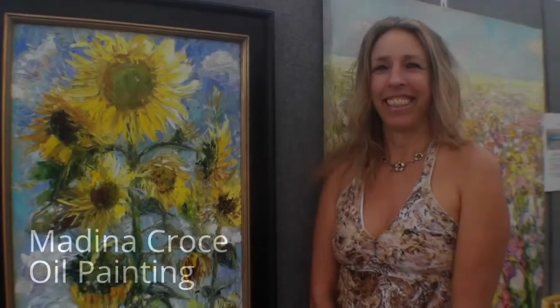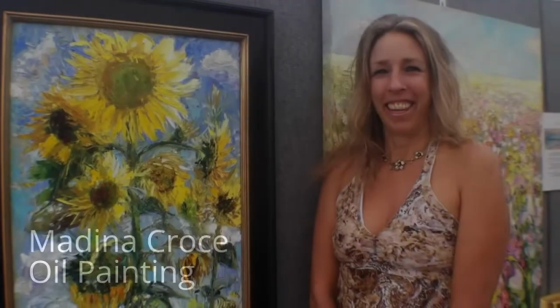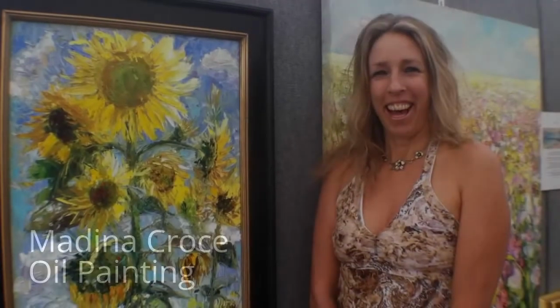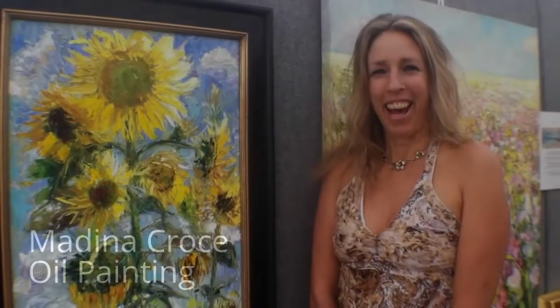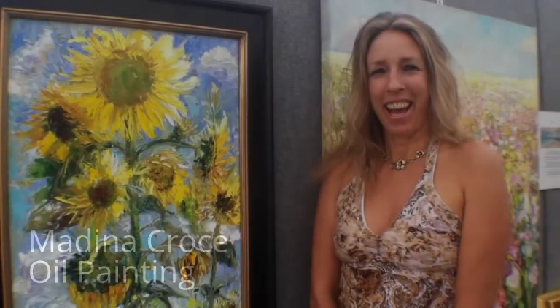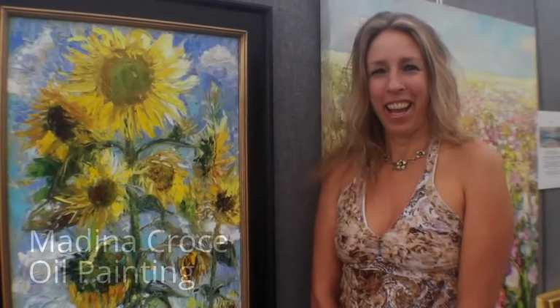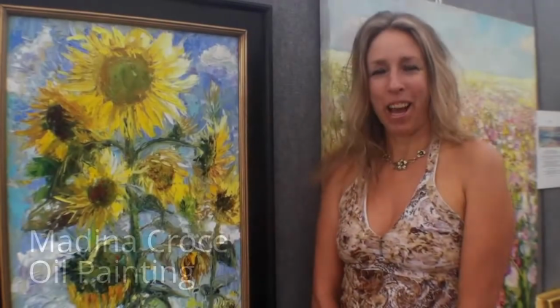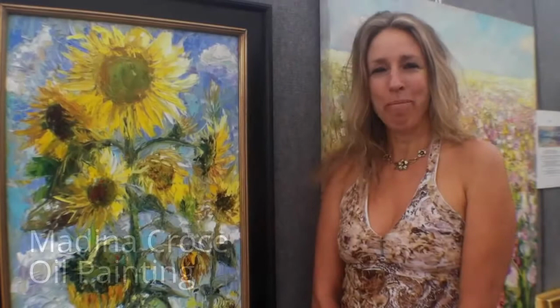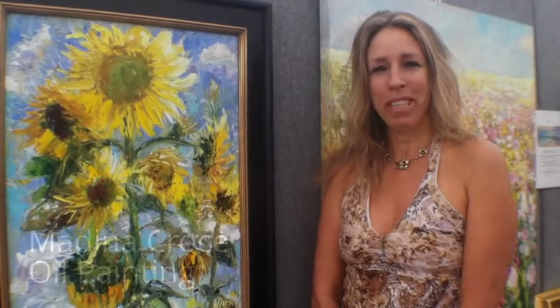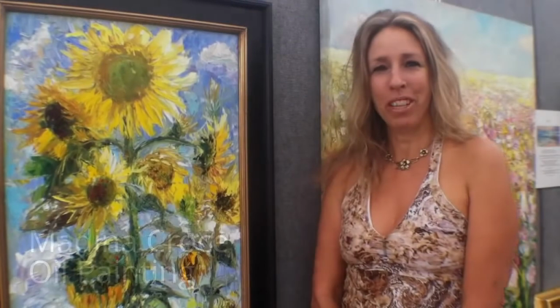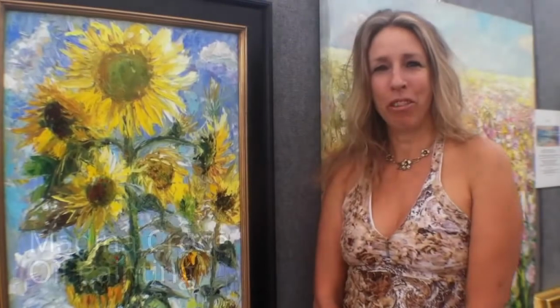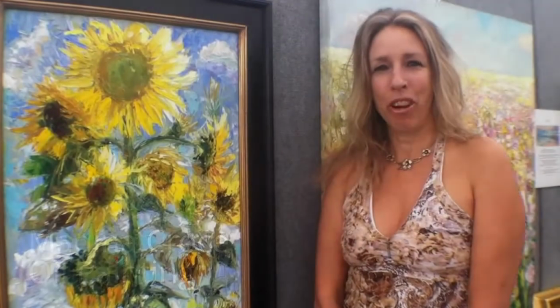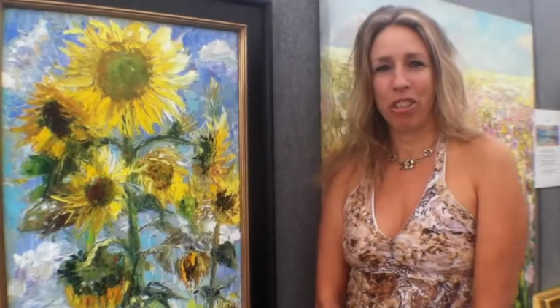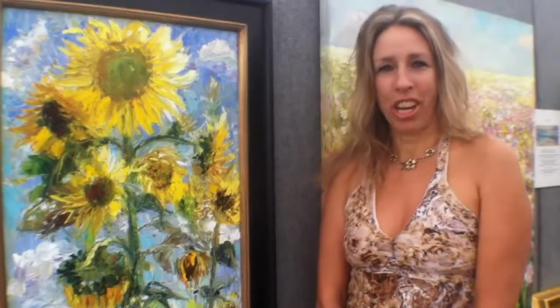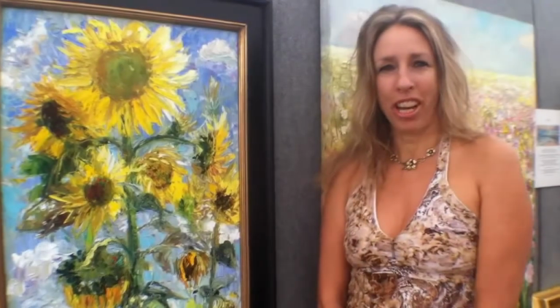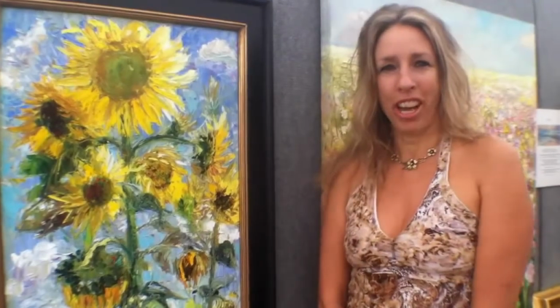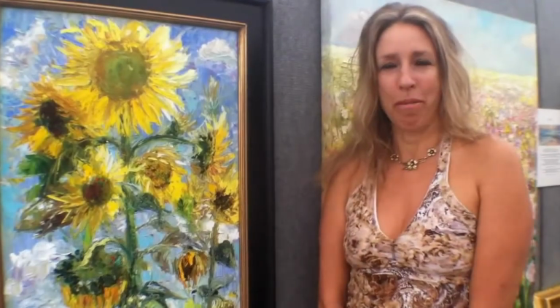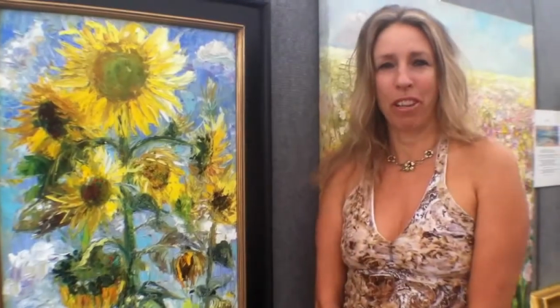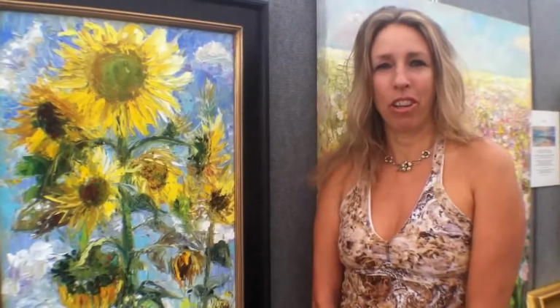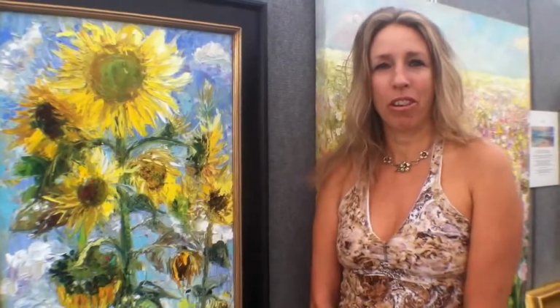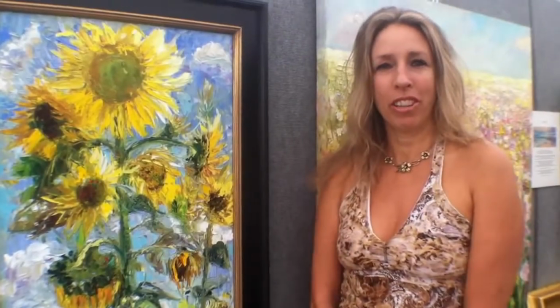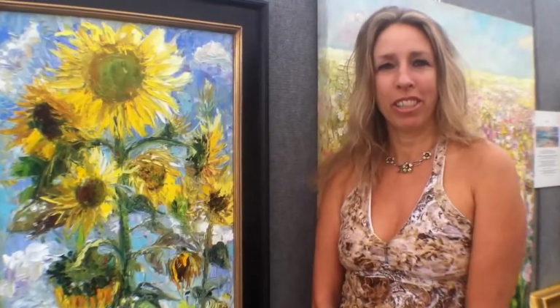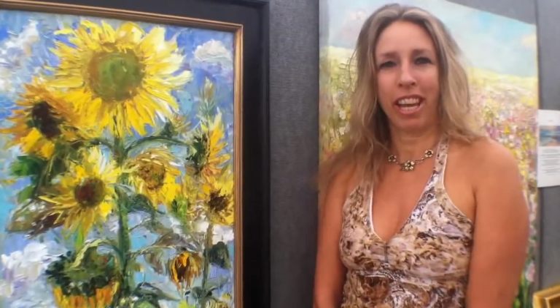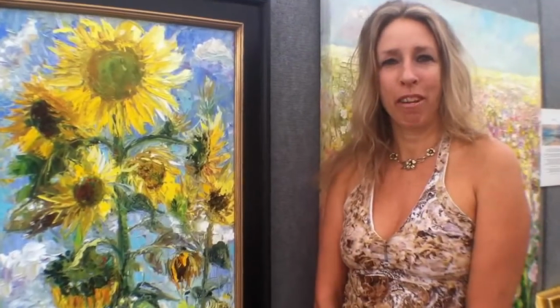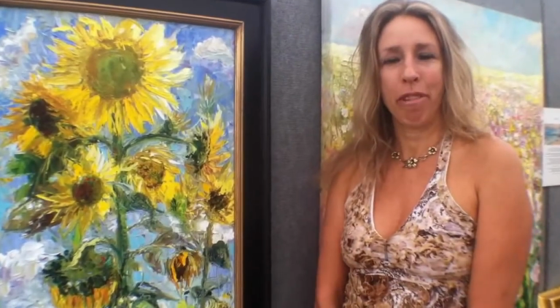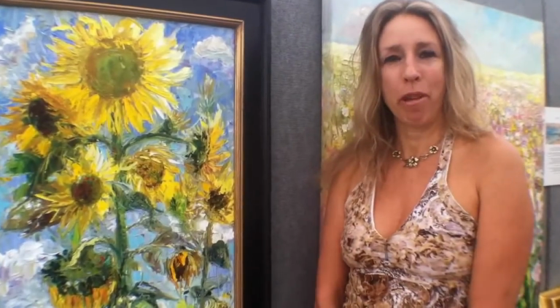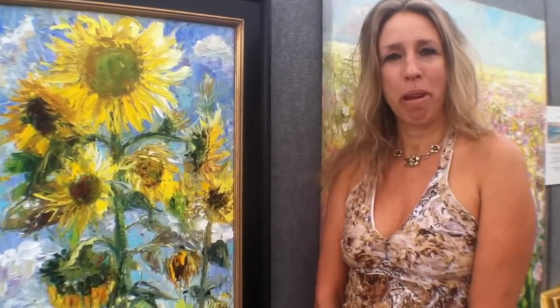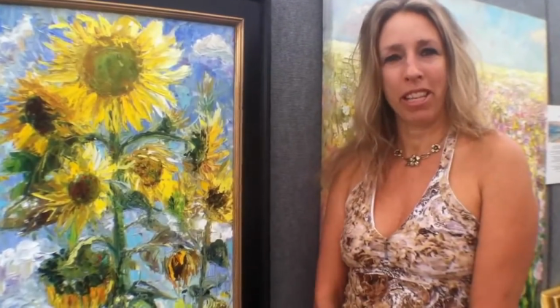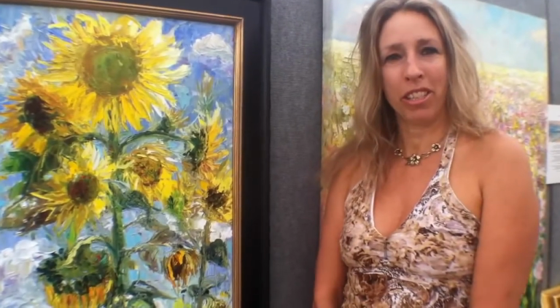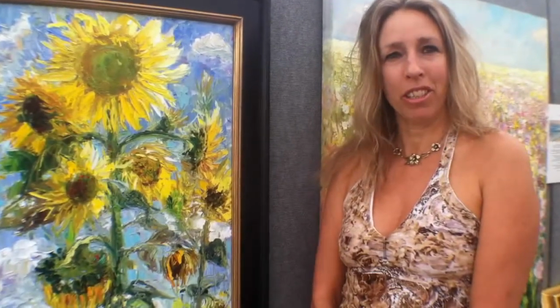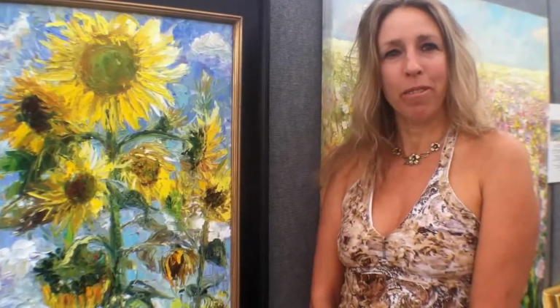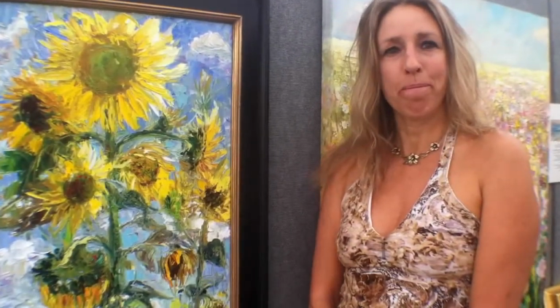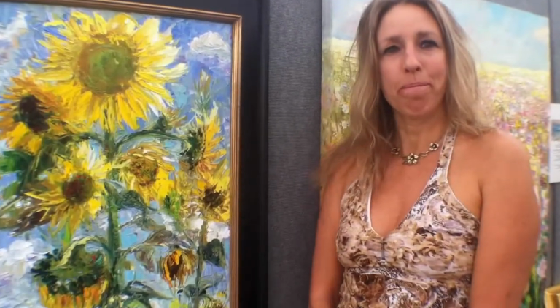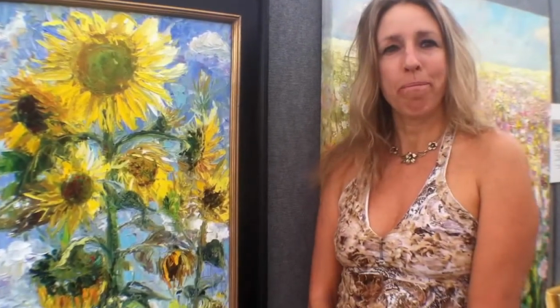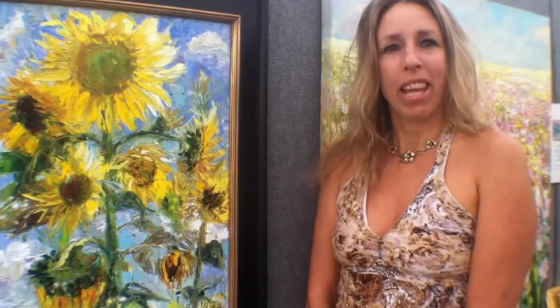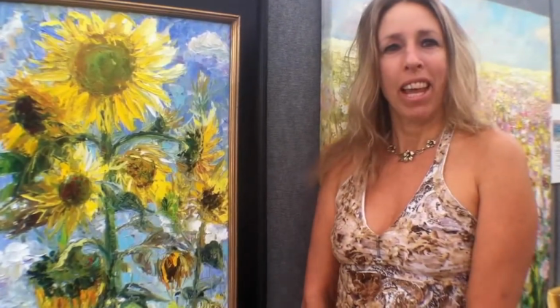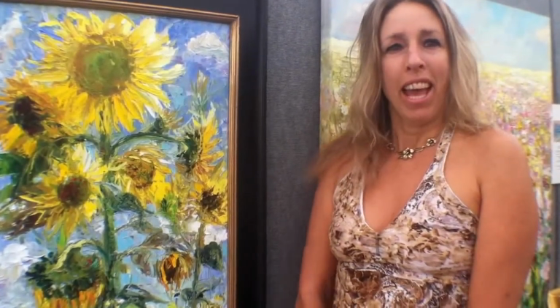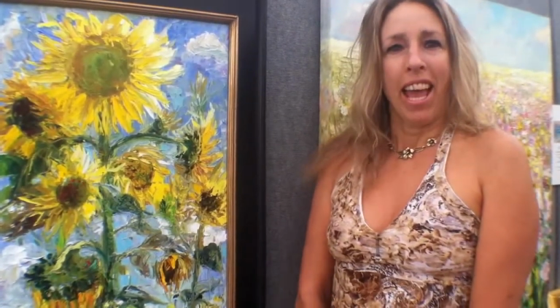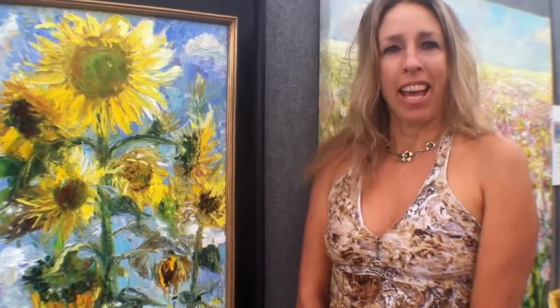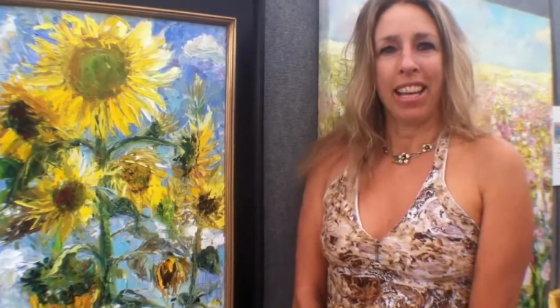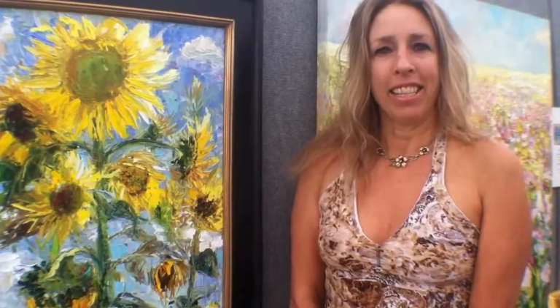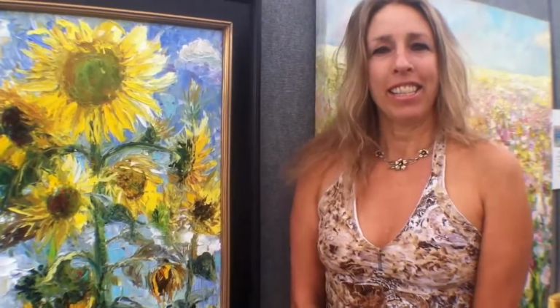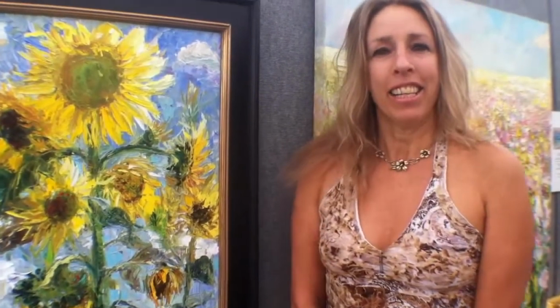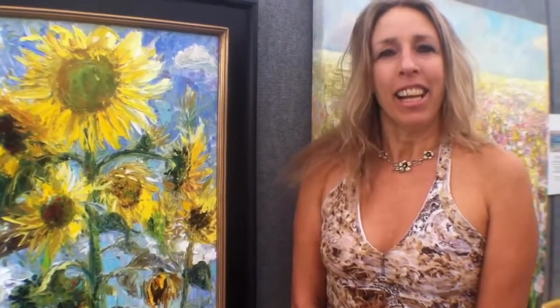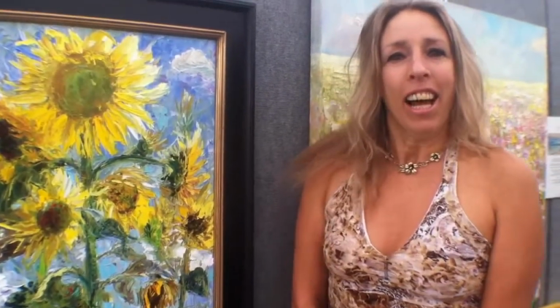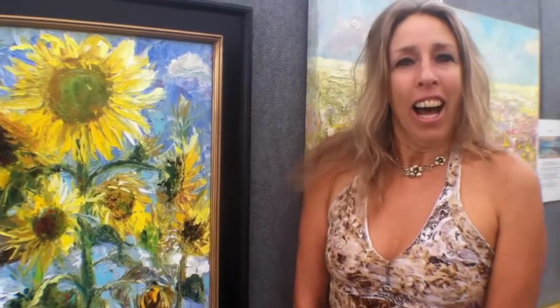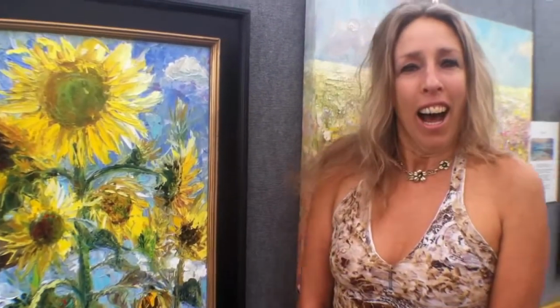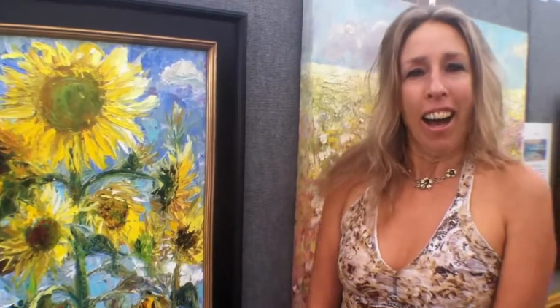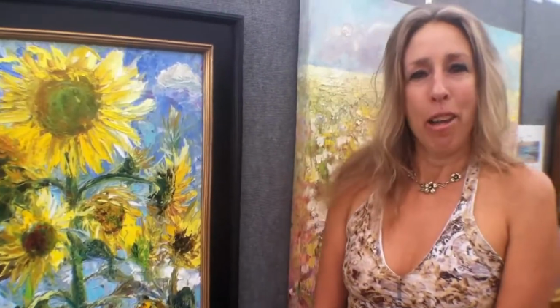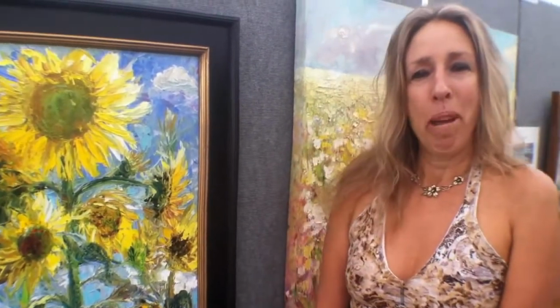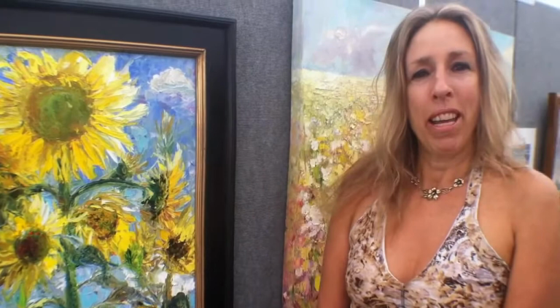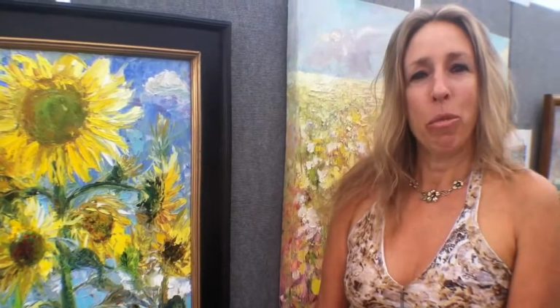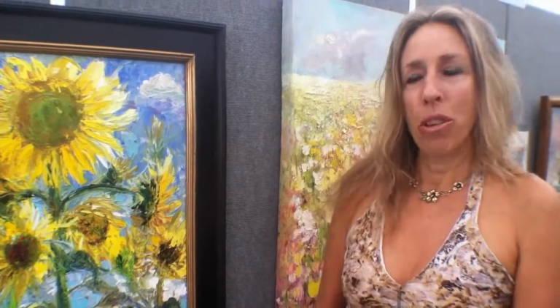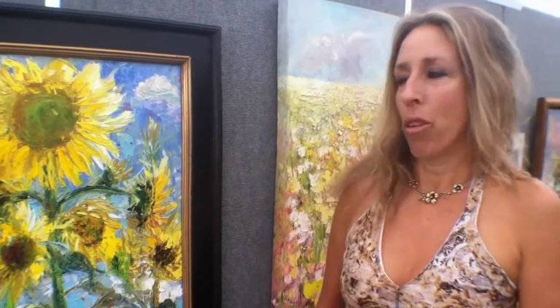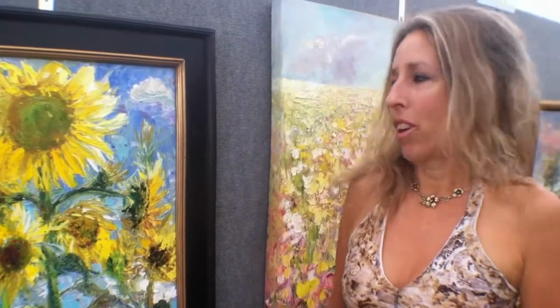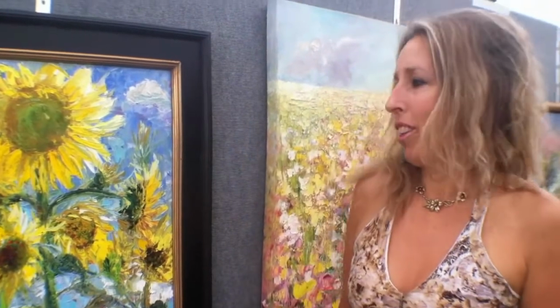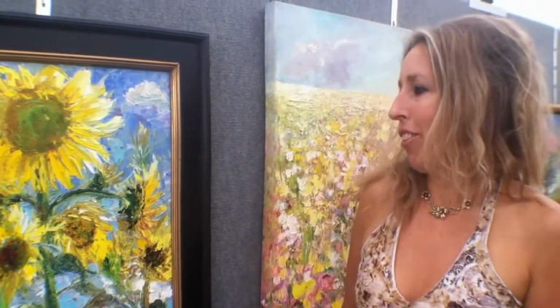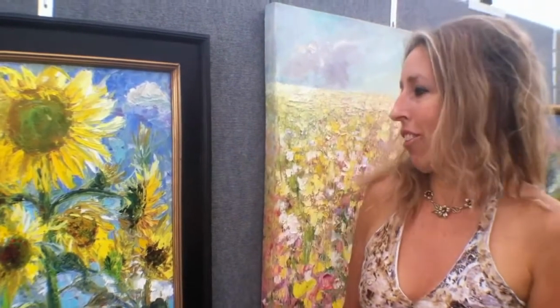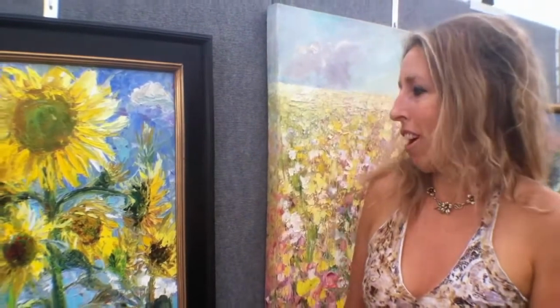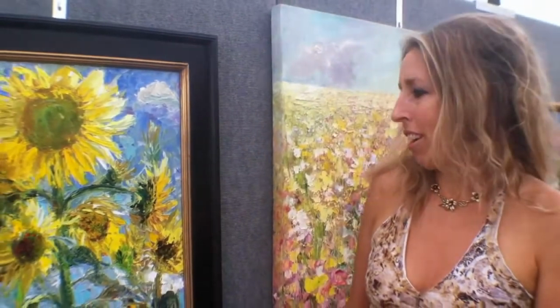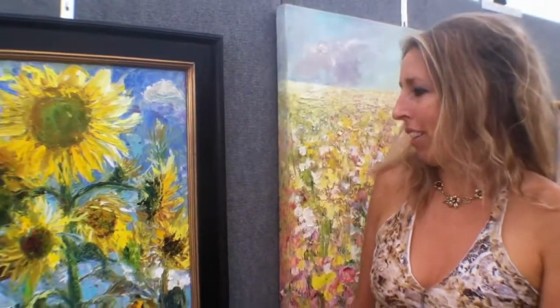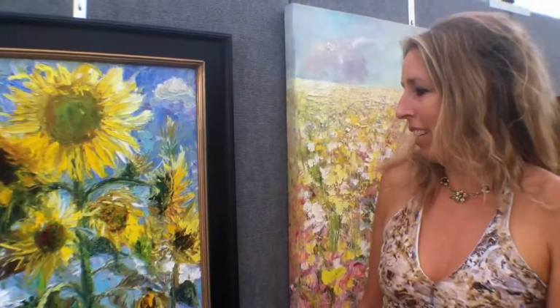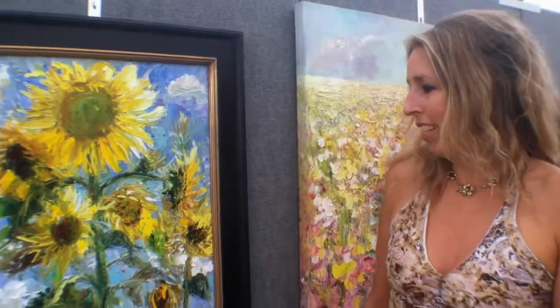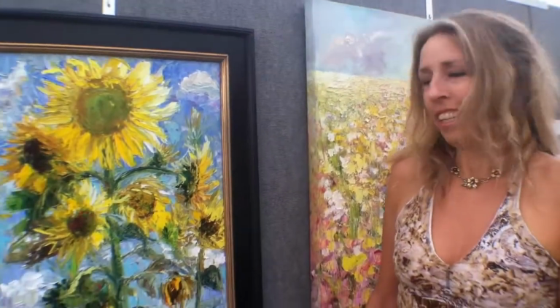Hi, I'm Medina Croce. I'm a local Santa Fe painter and I paint with oils on linen.